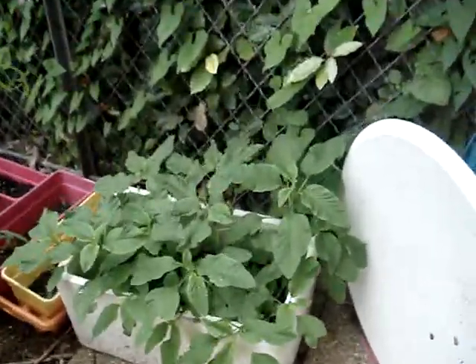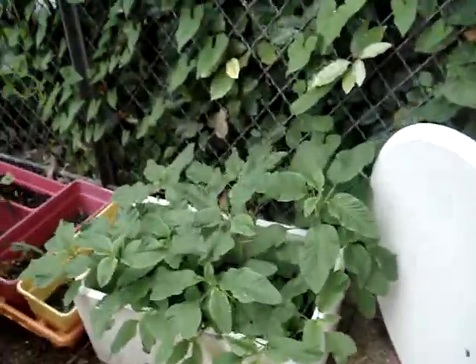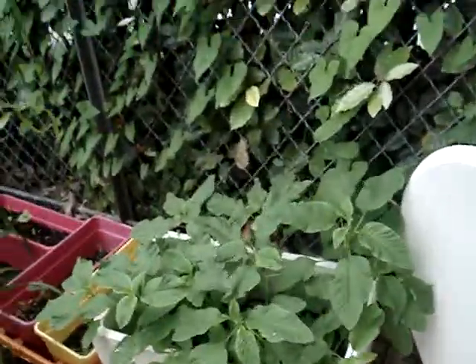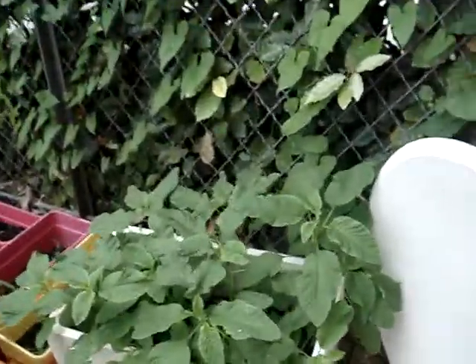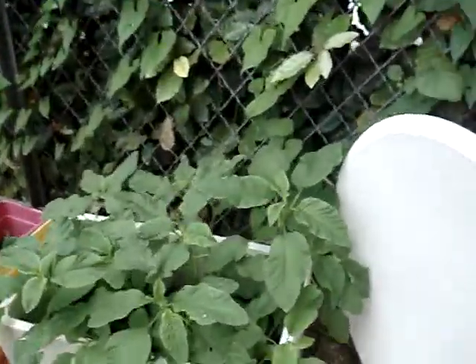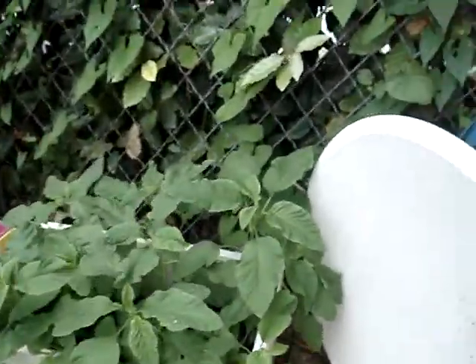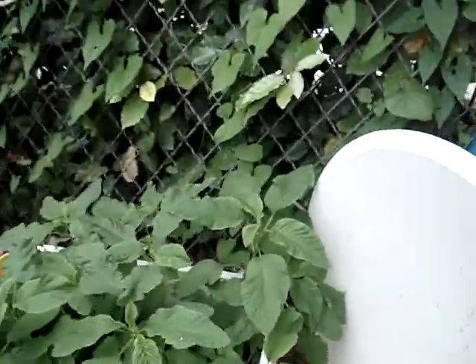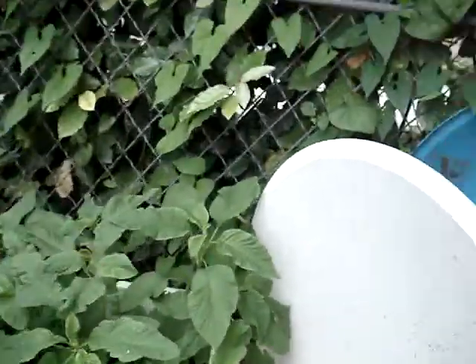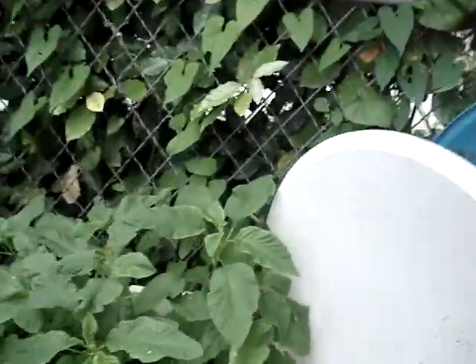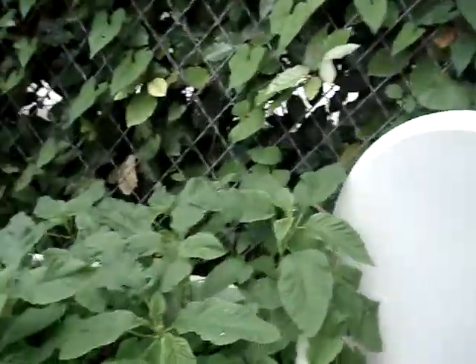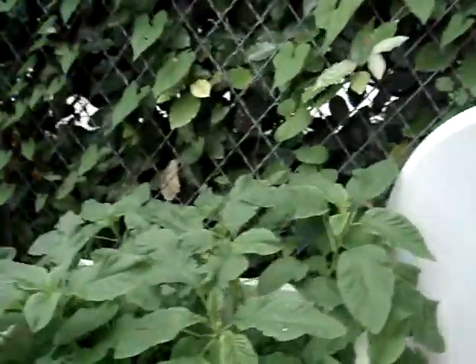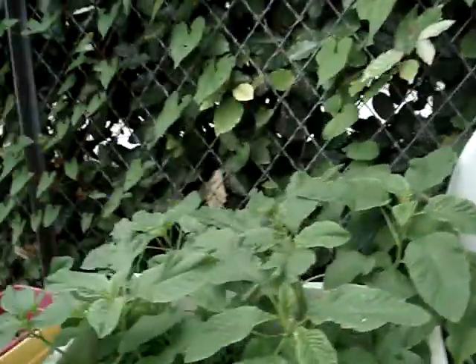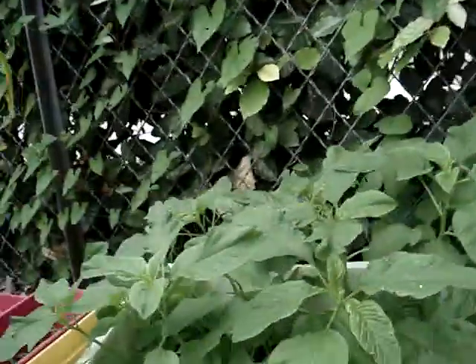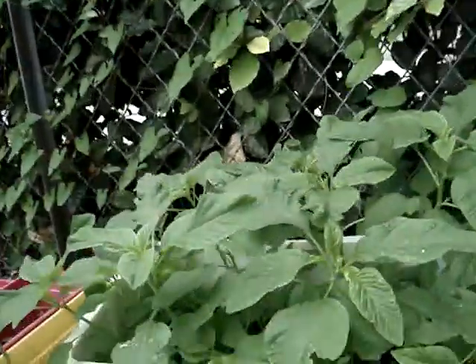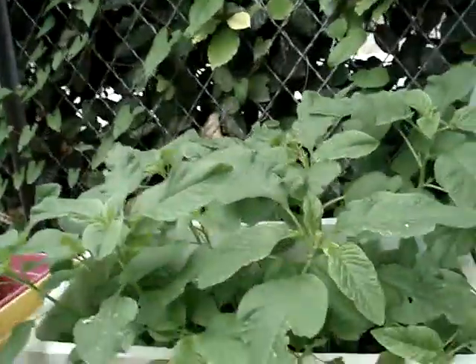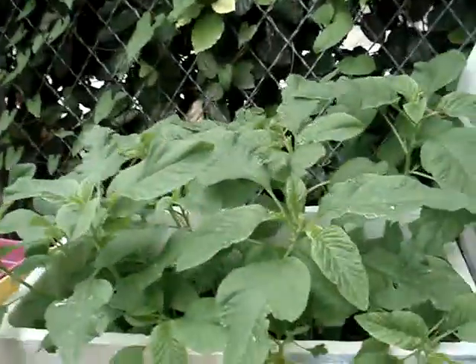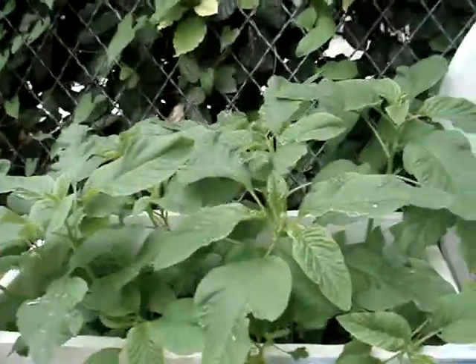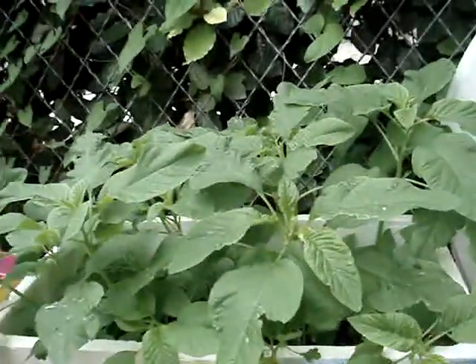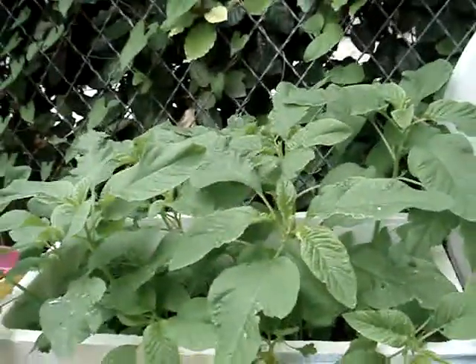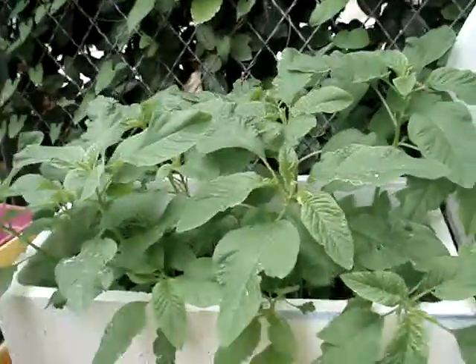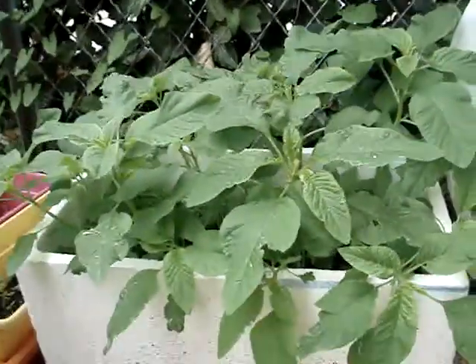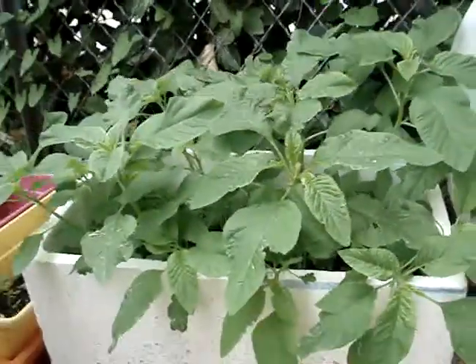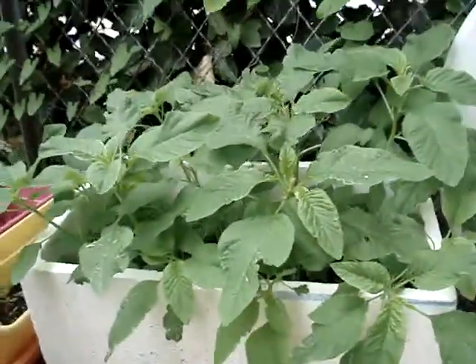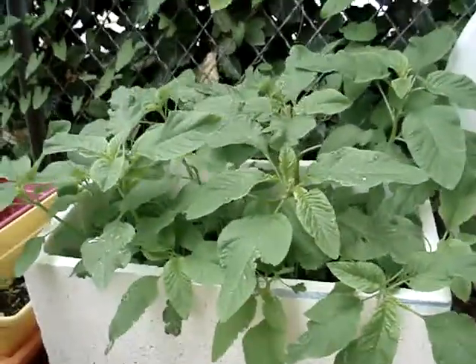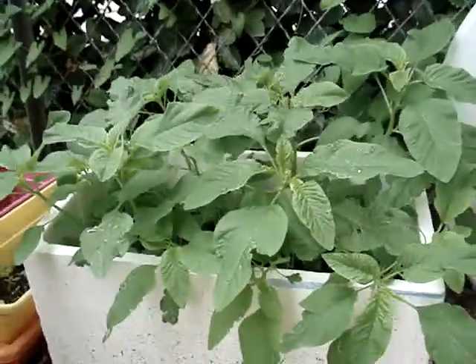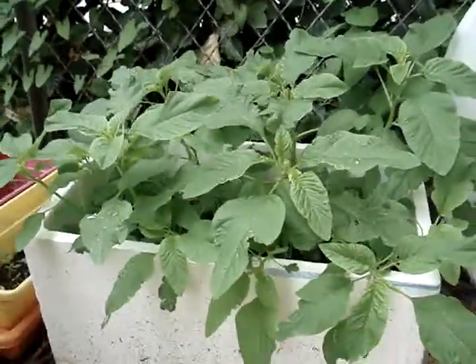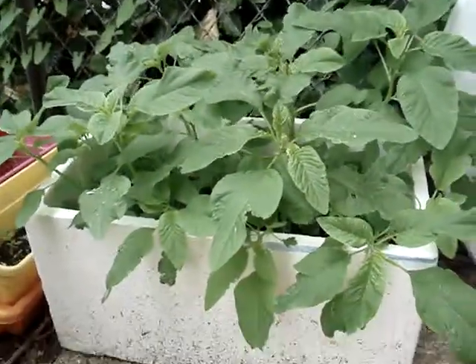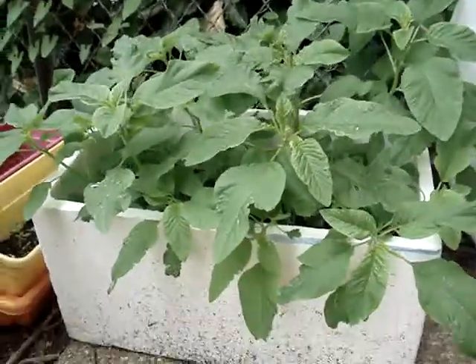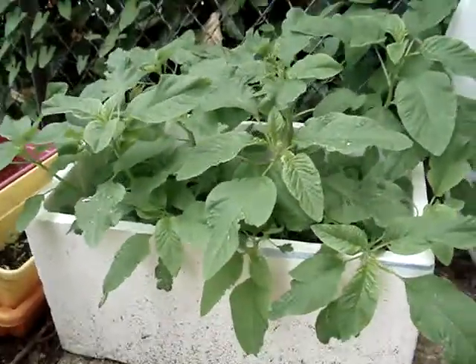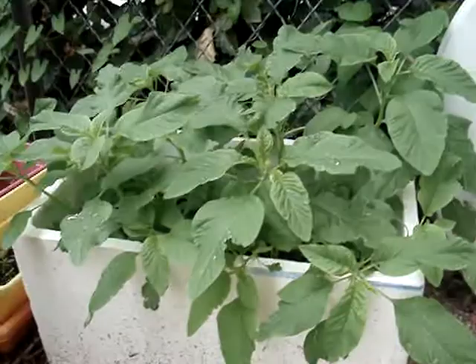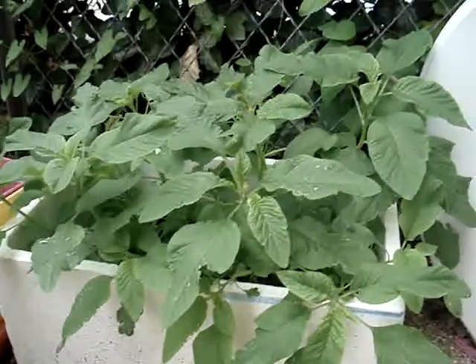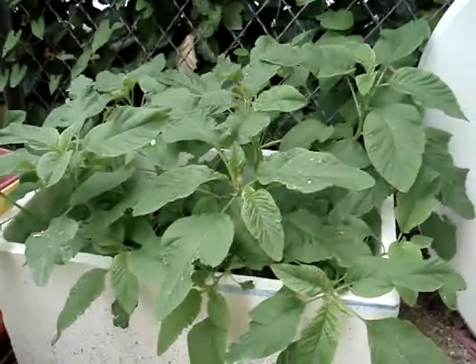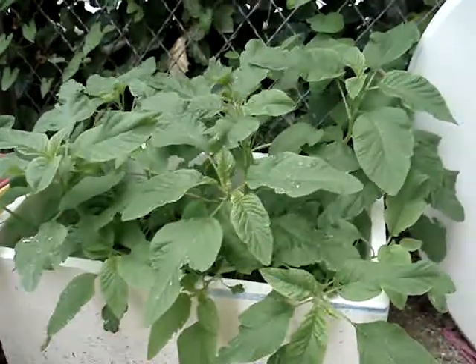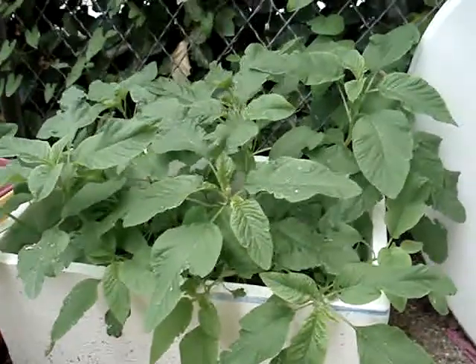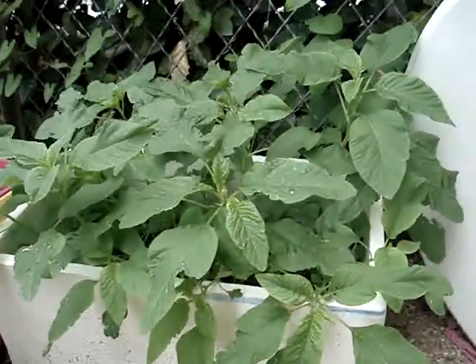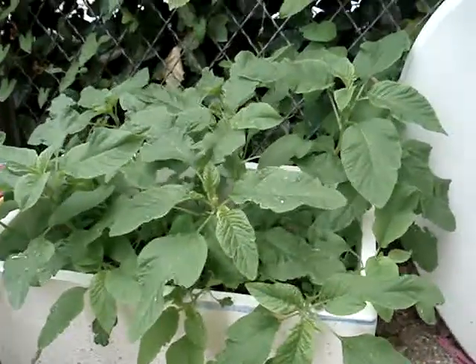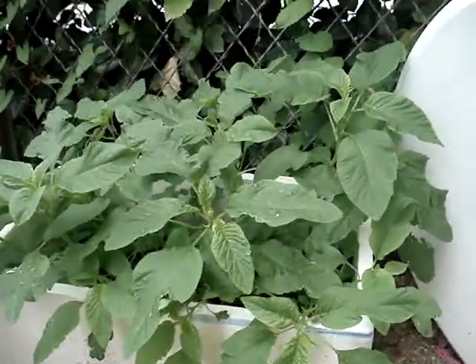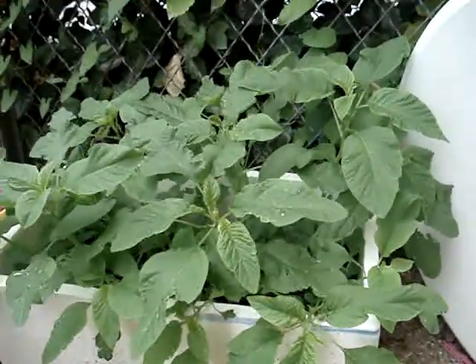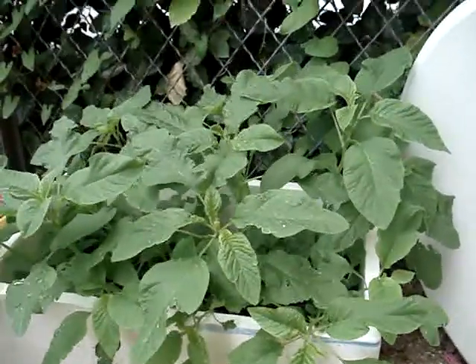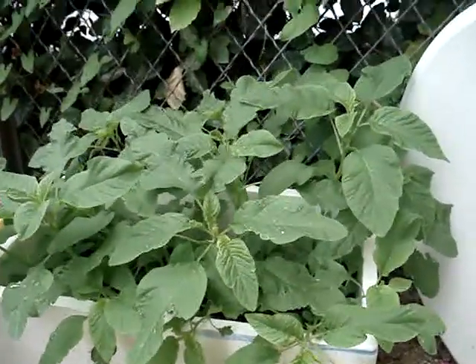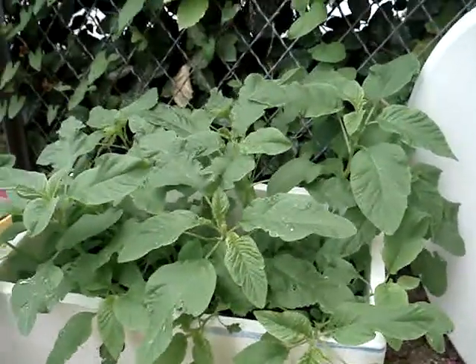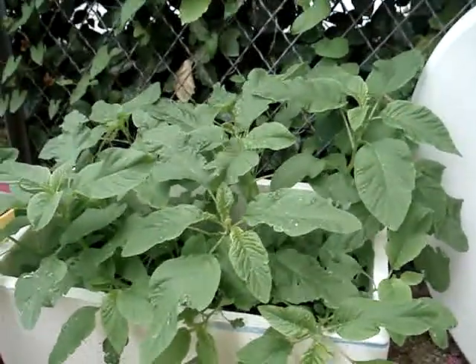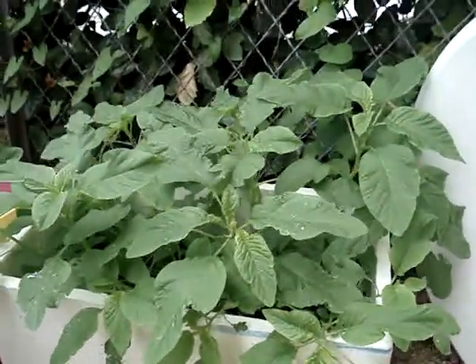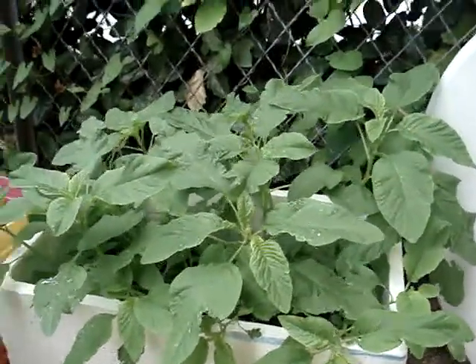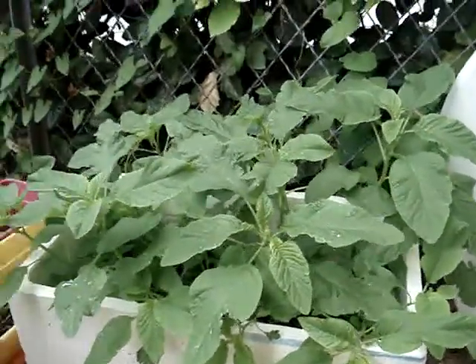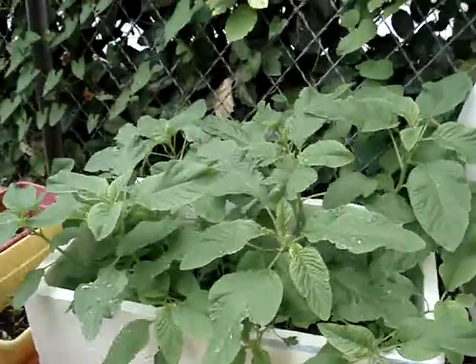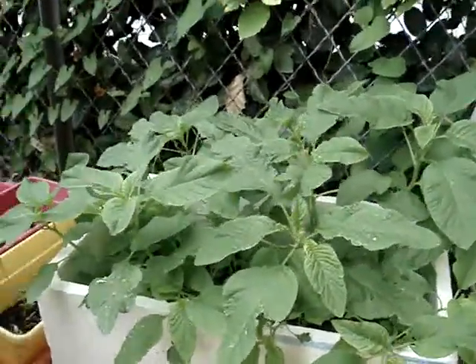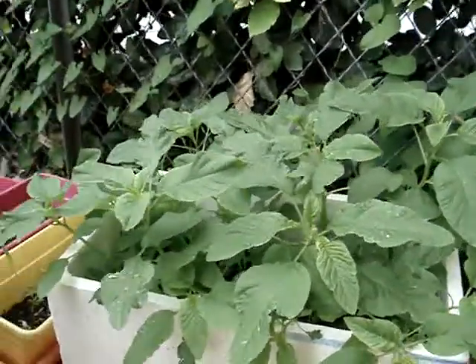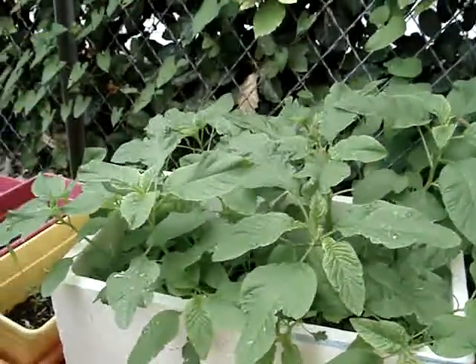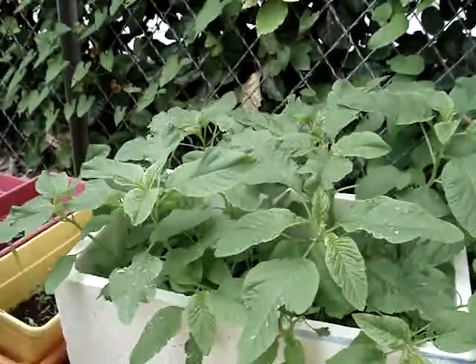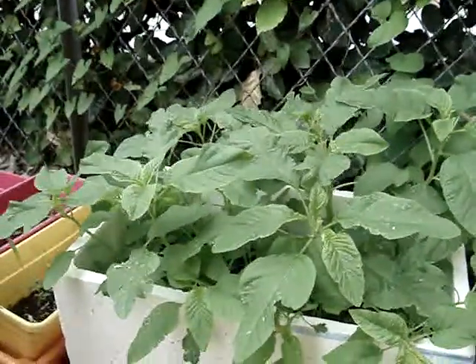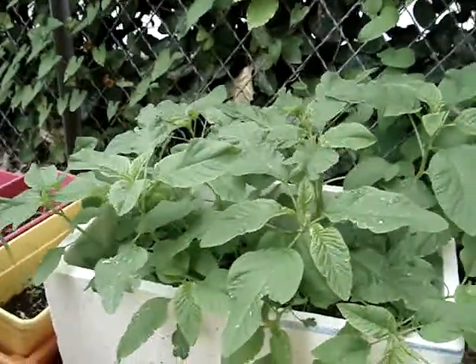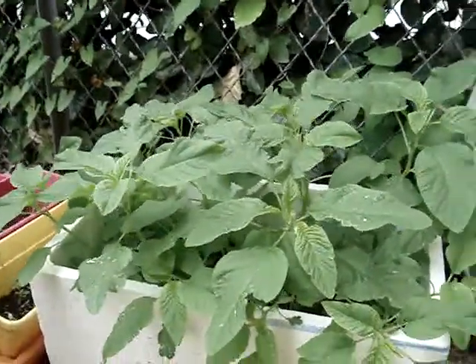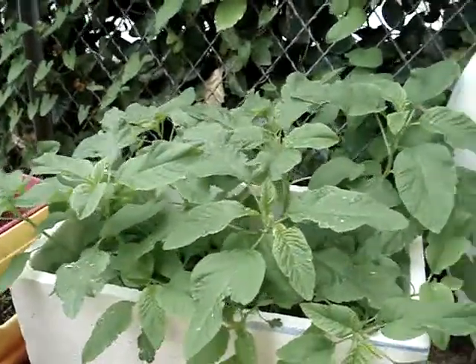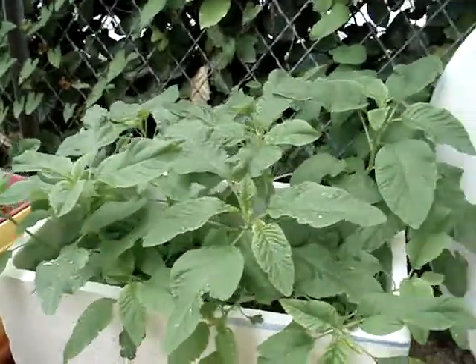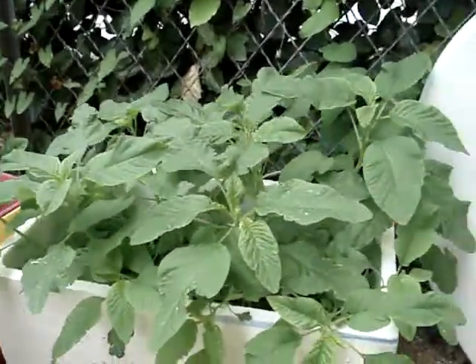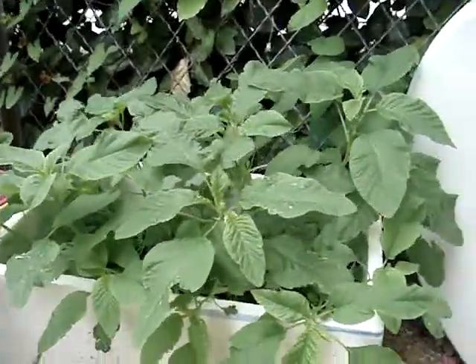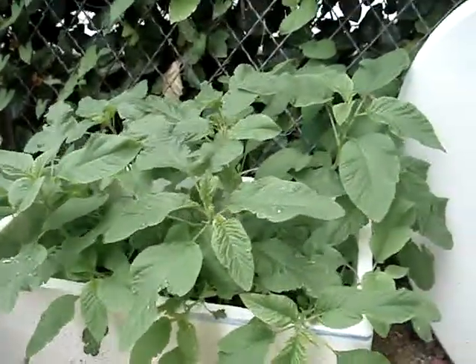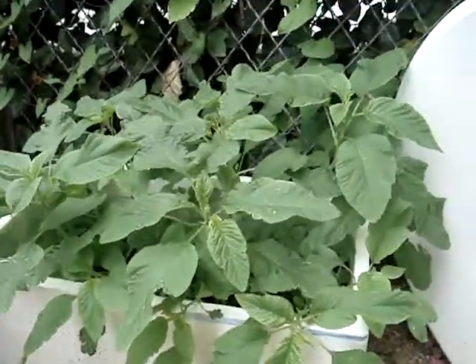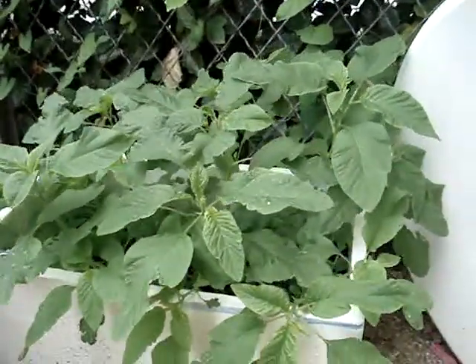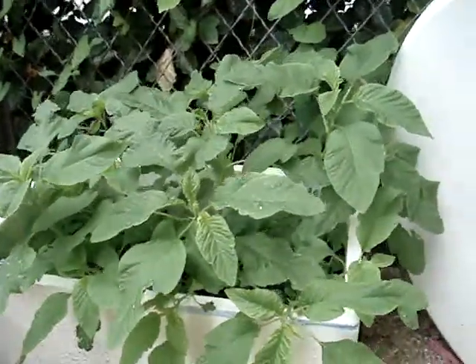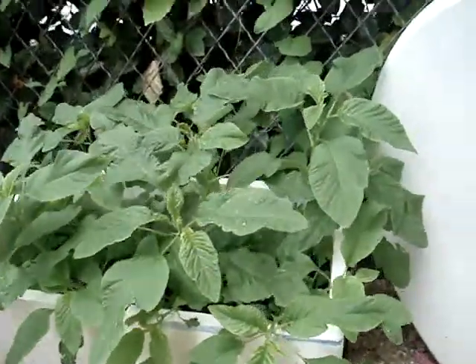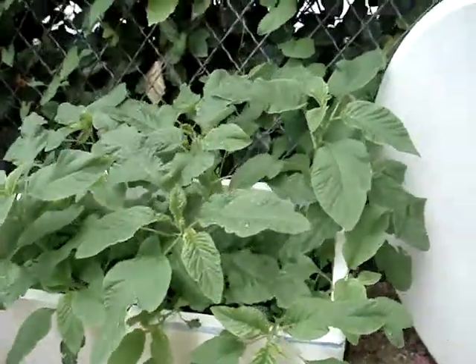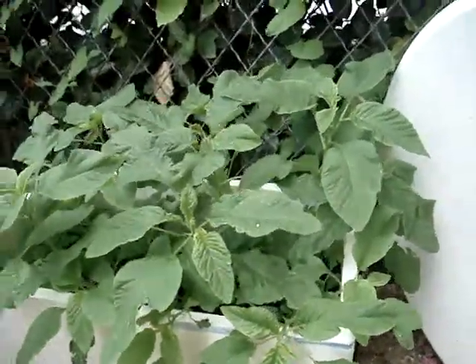These are the greens. The greens are doing so well.